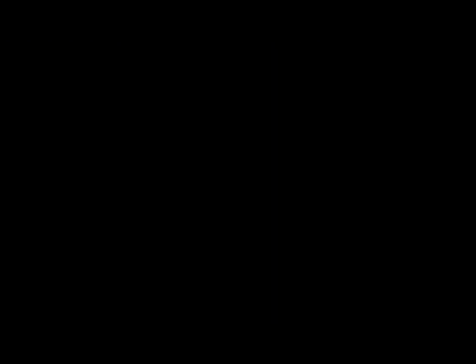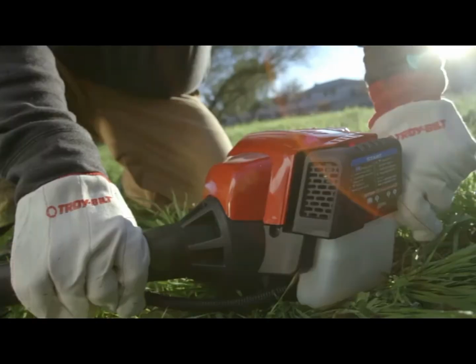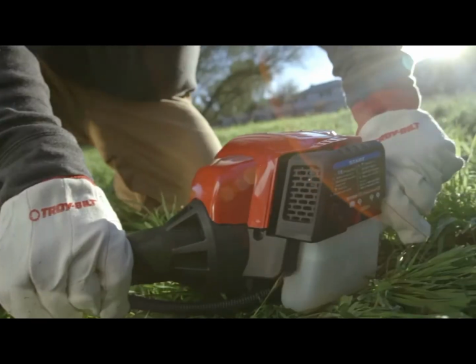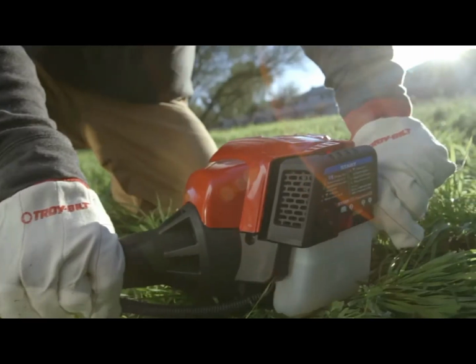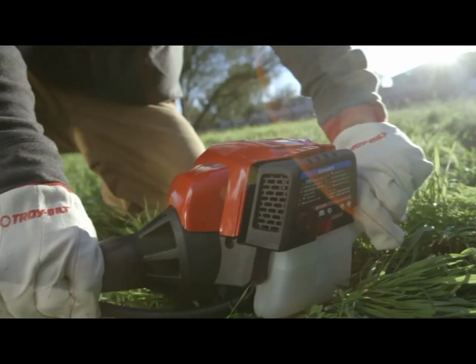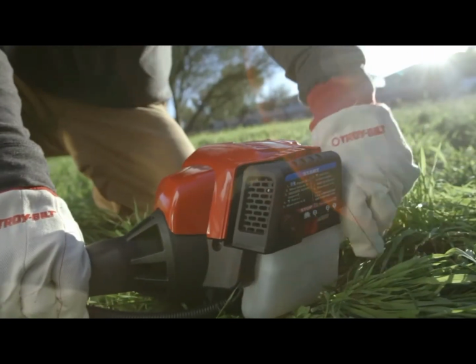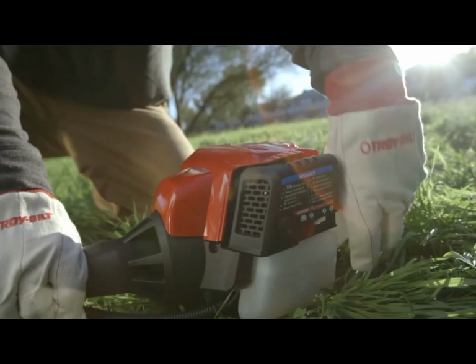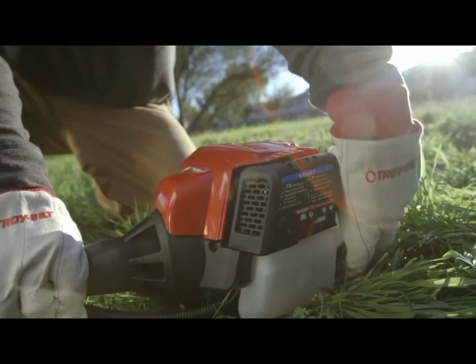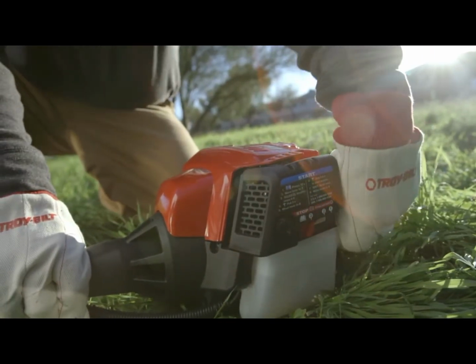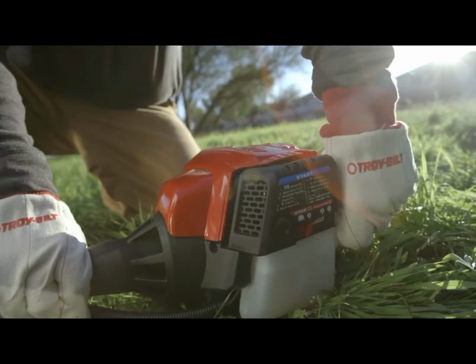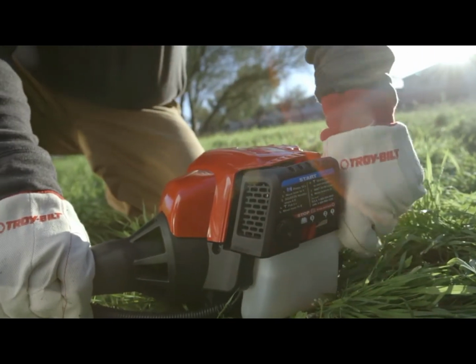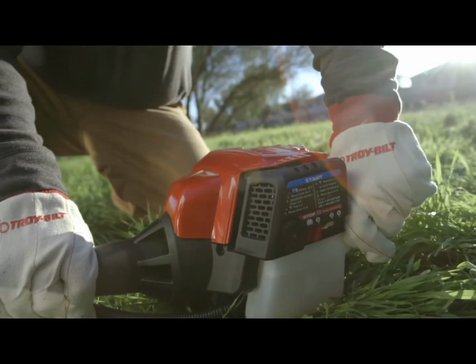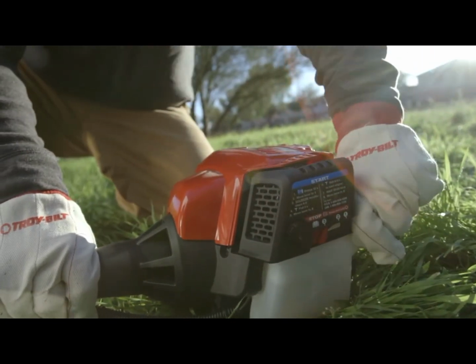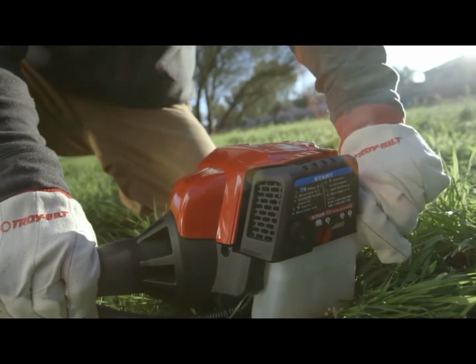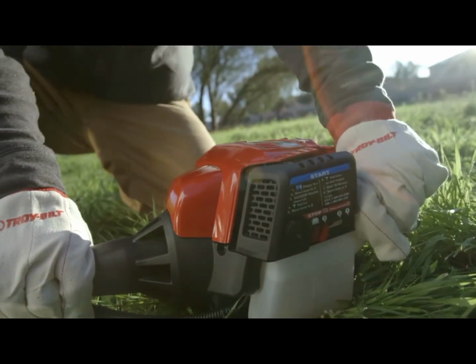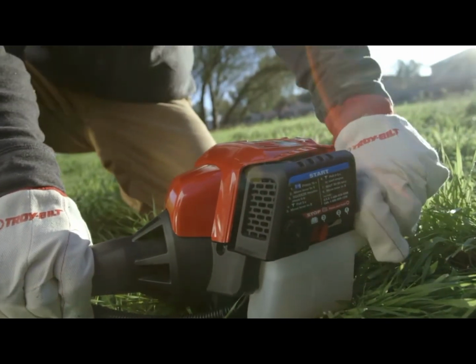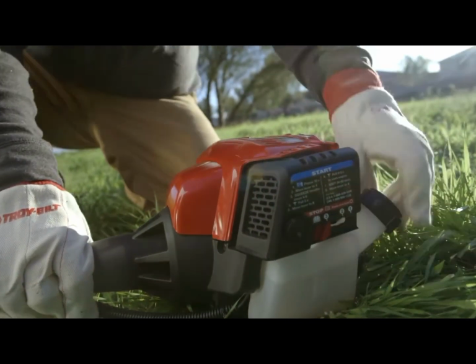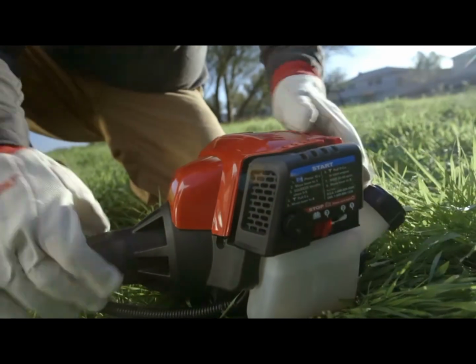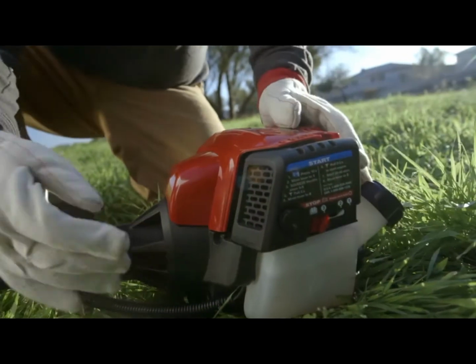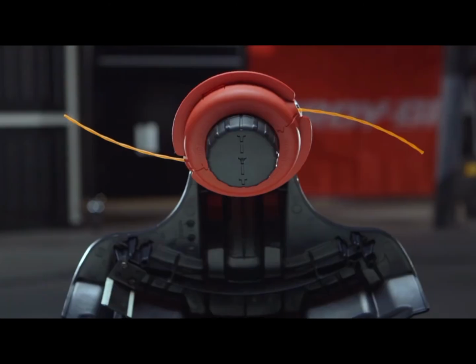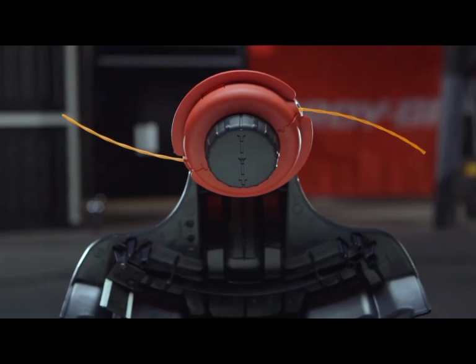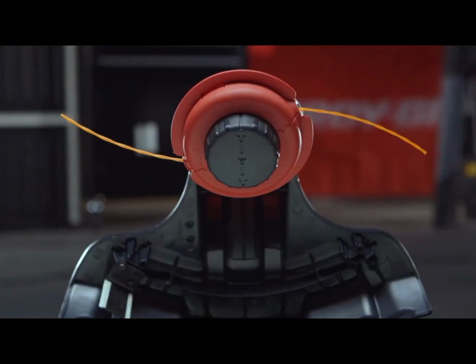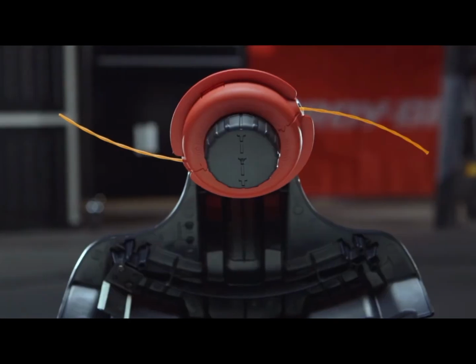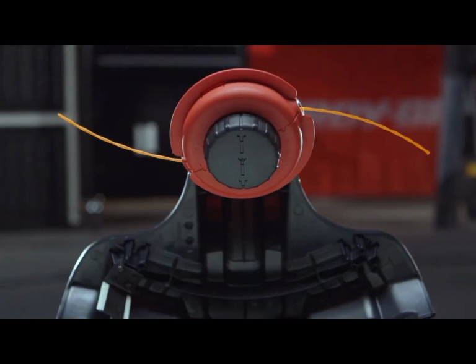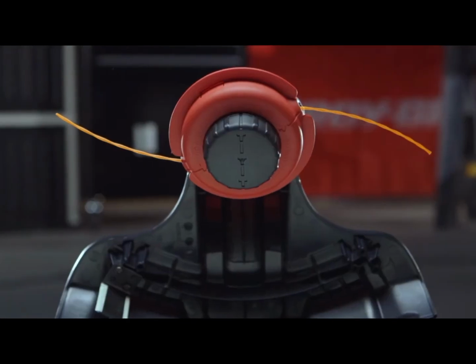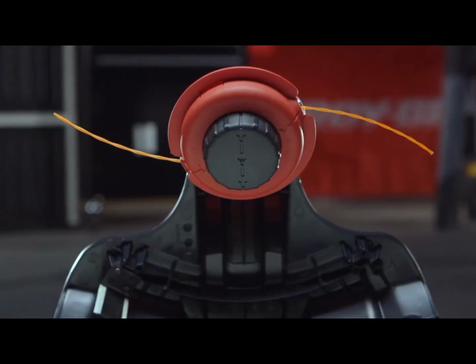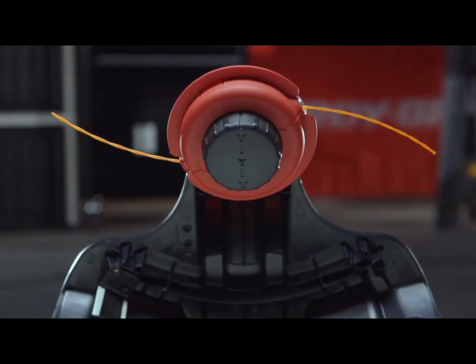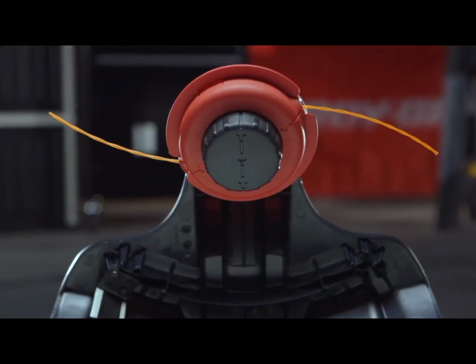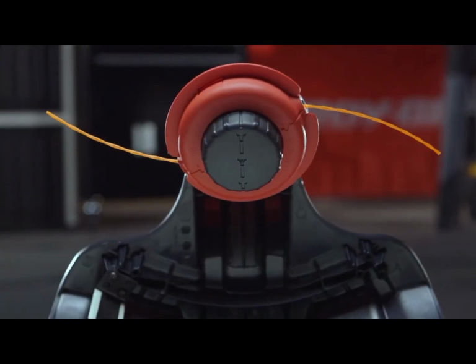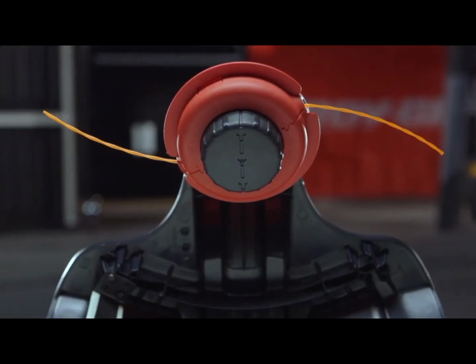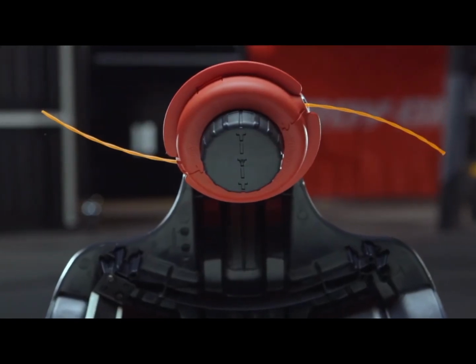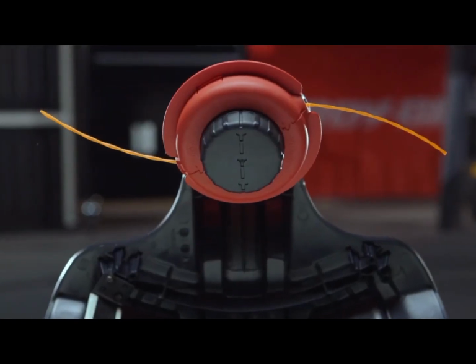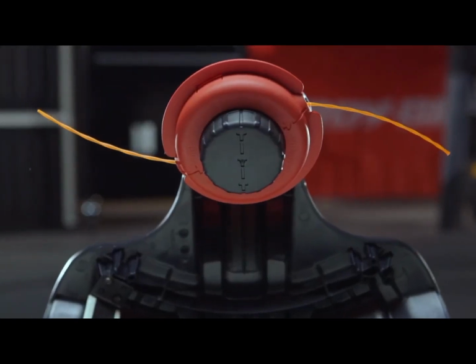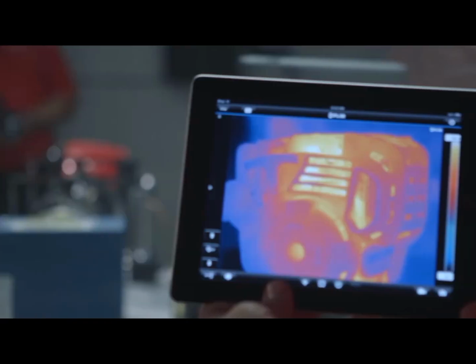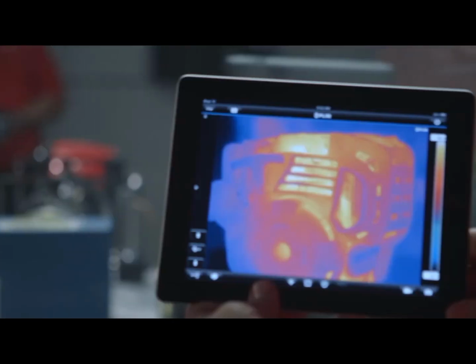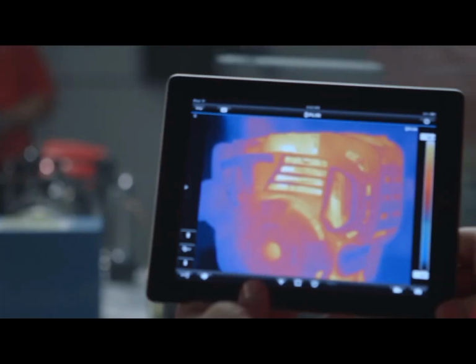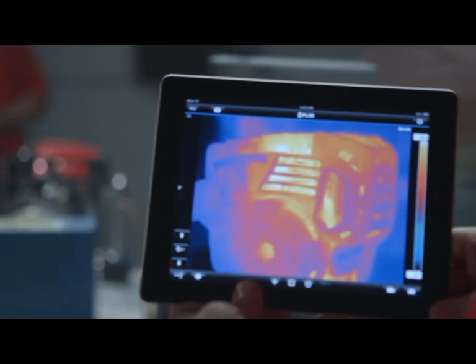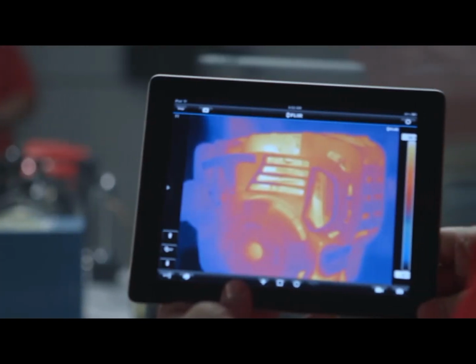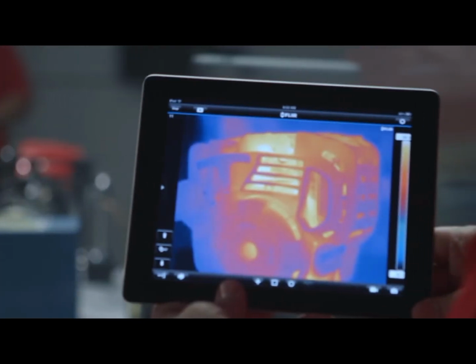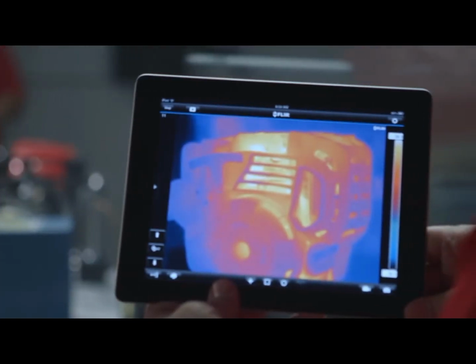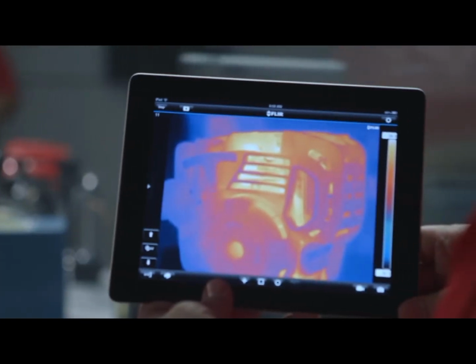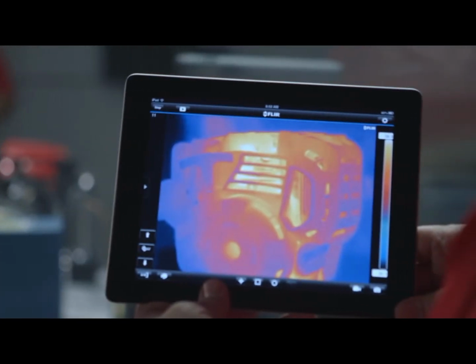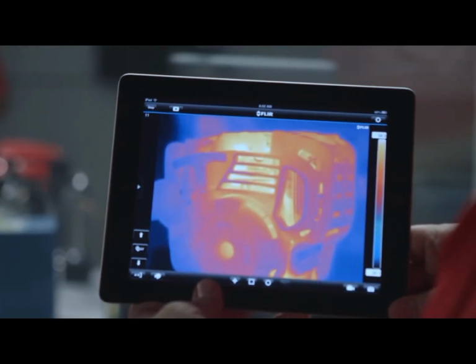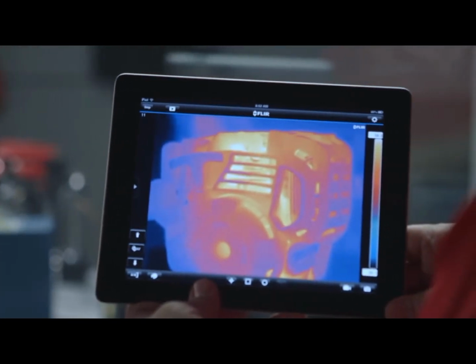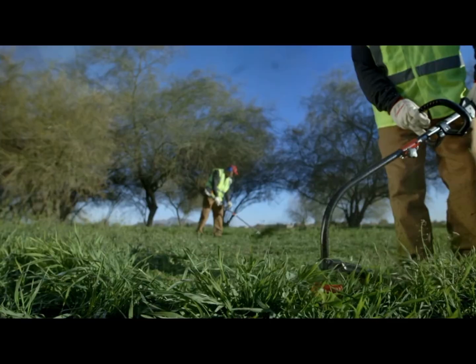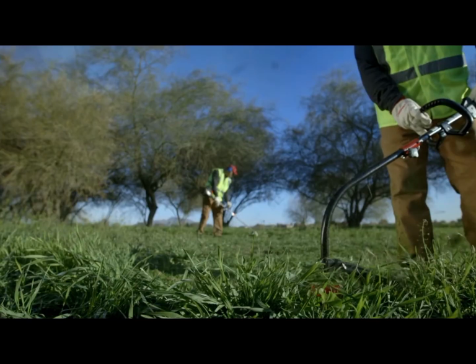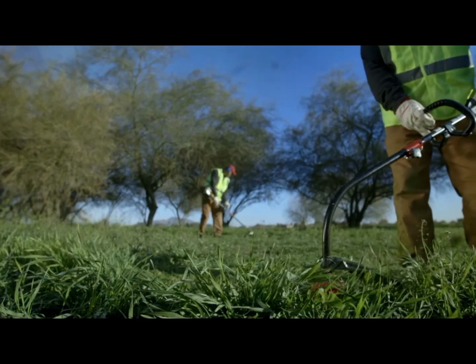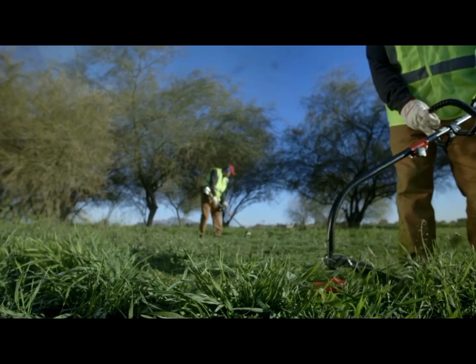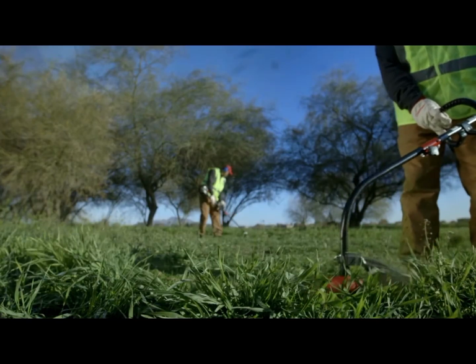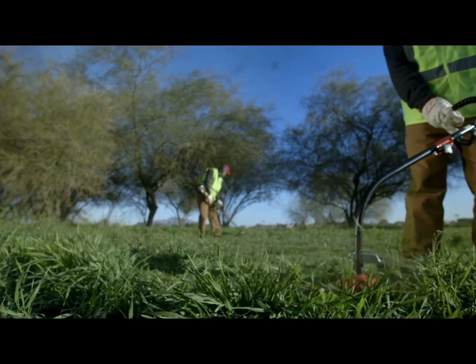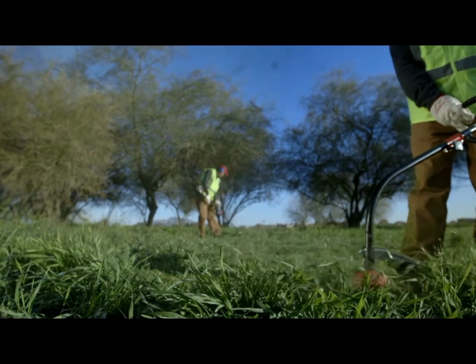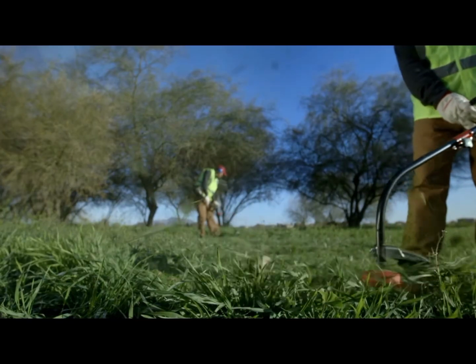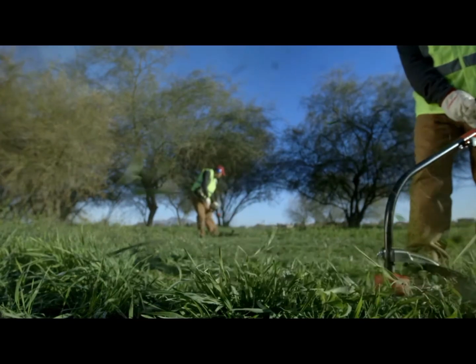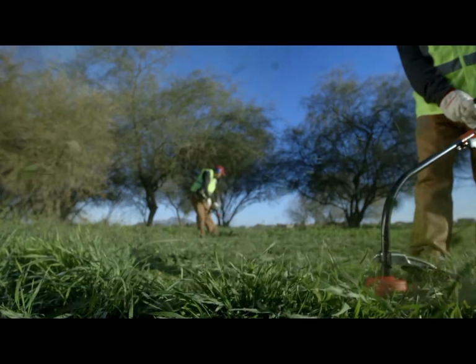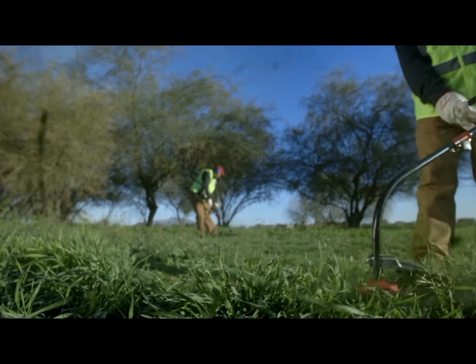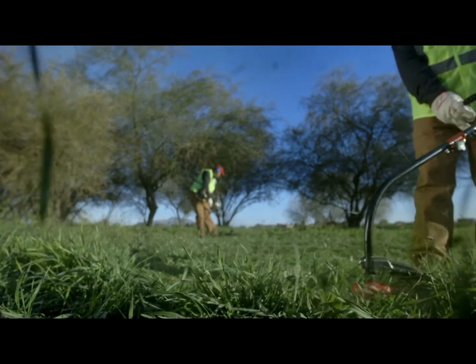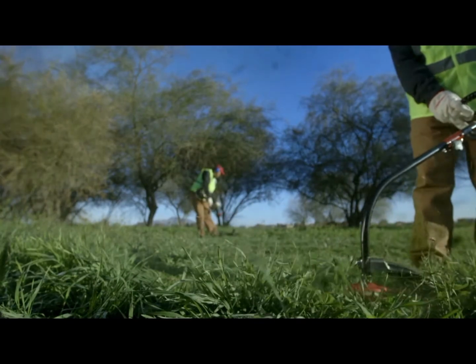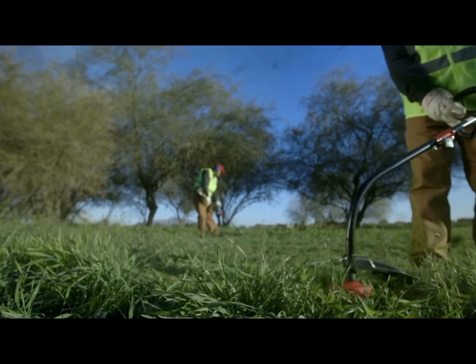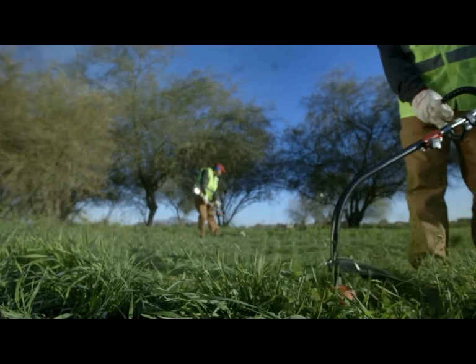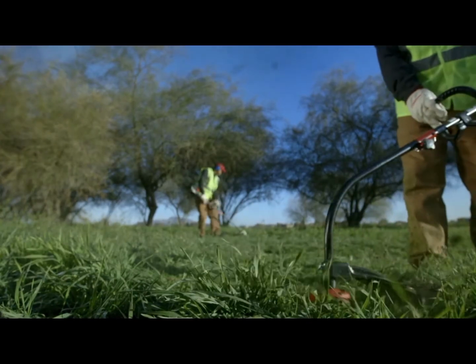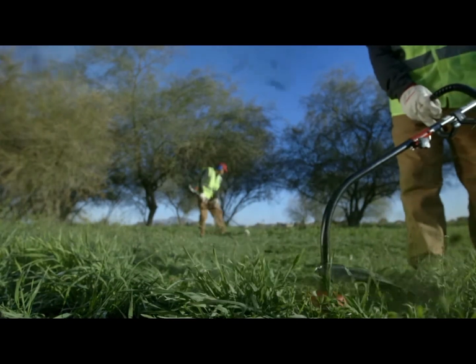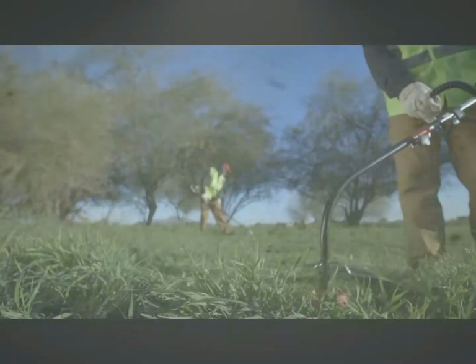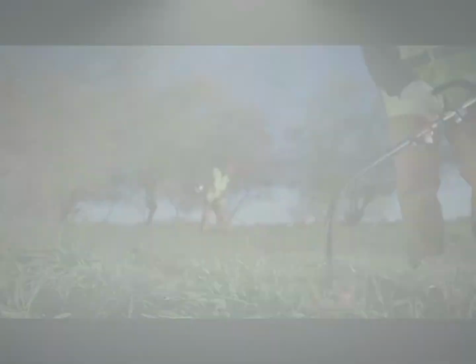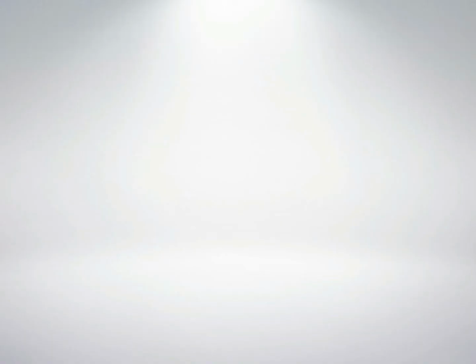When you've spent the last 18 years building four-cycle string trimmers, you learn a couple of things, including the value of a hard day's work.